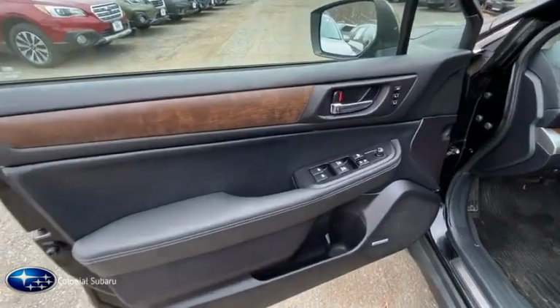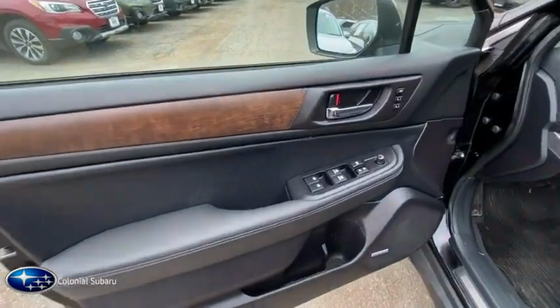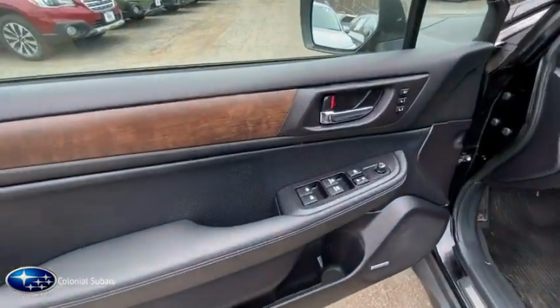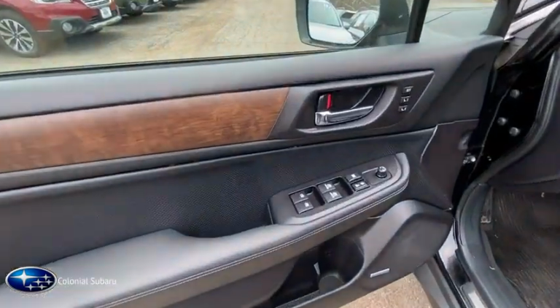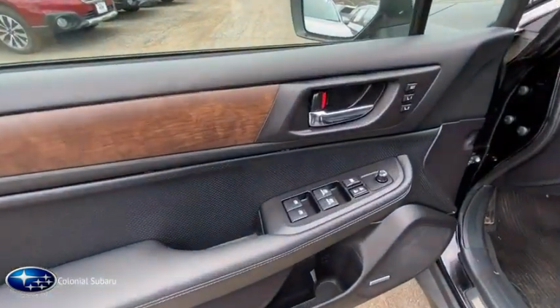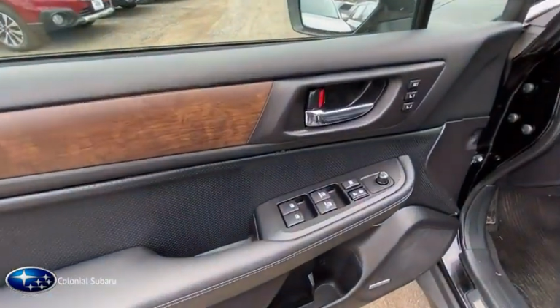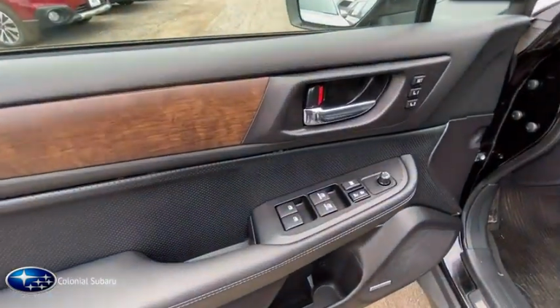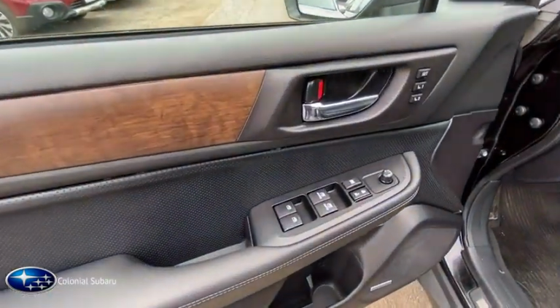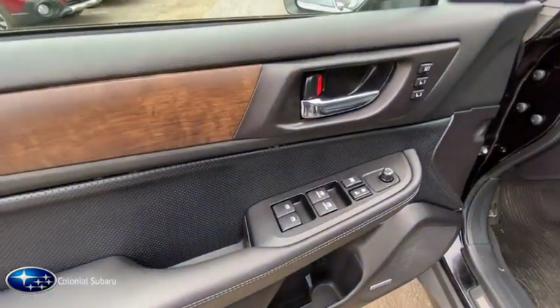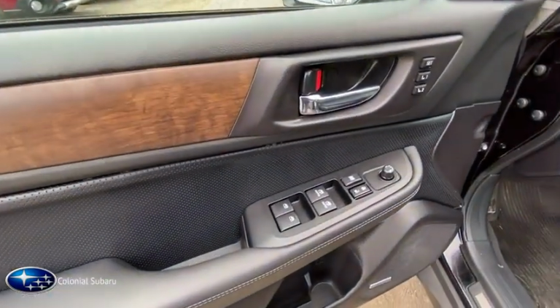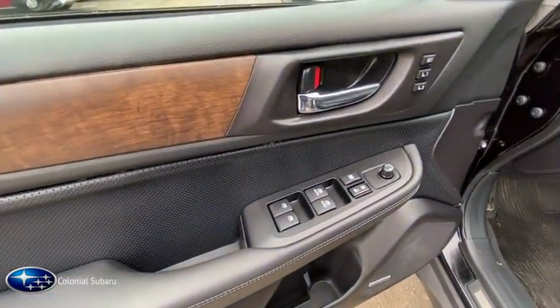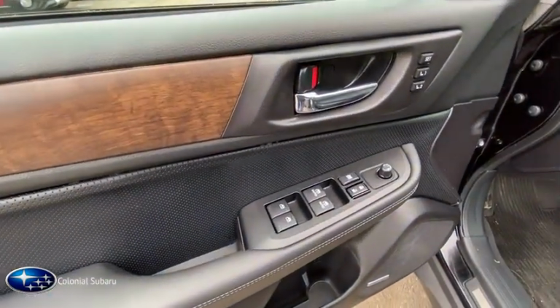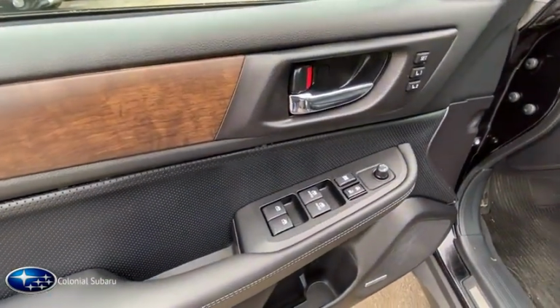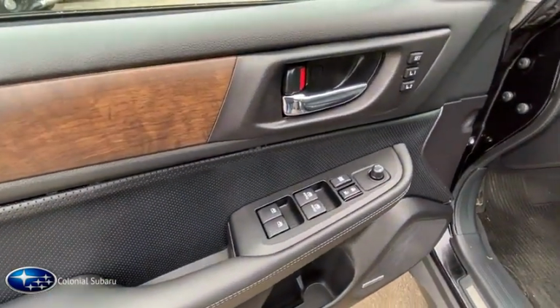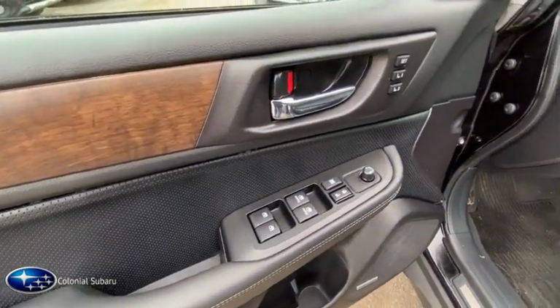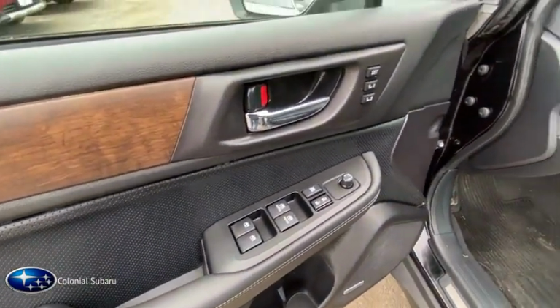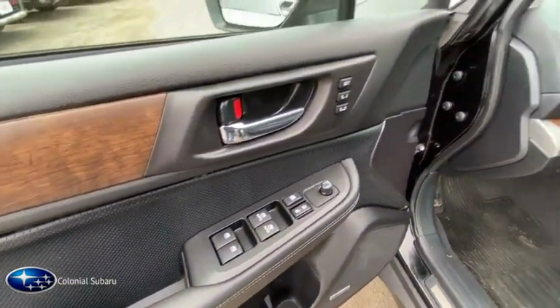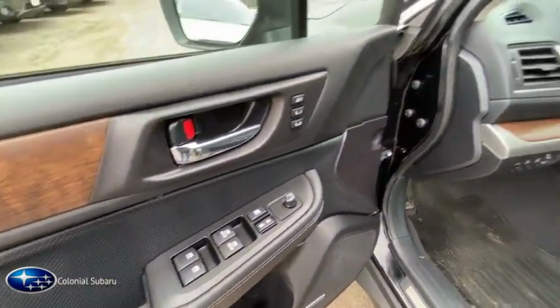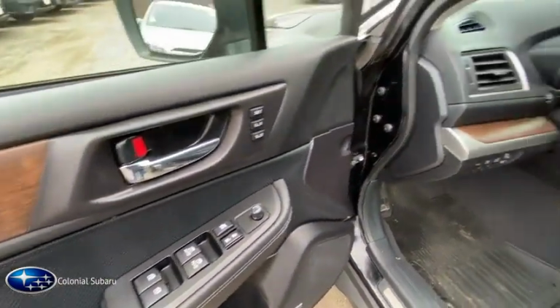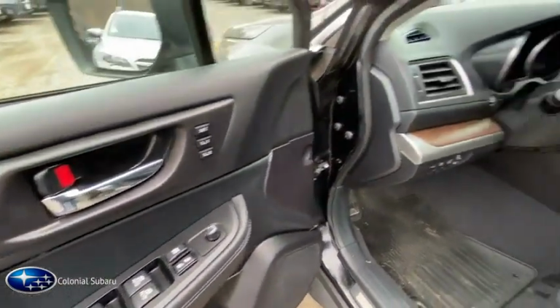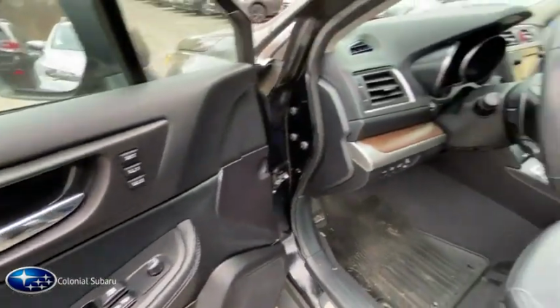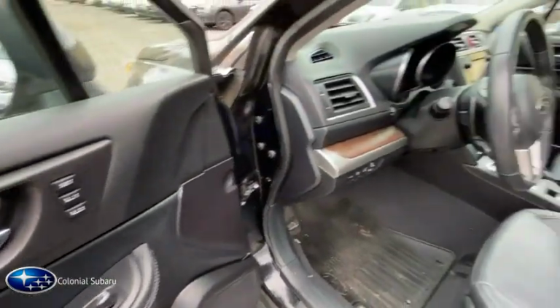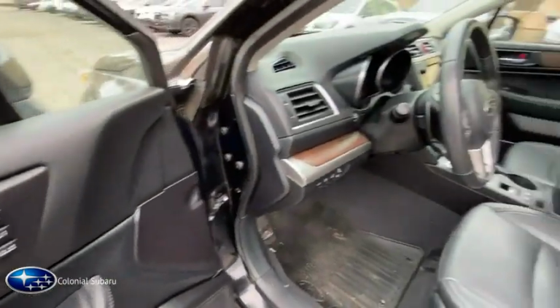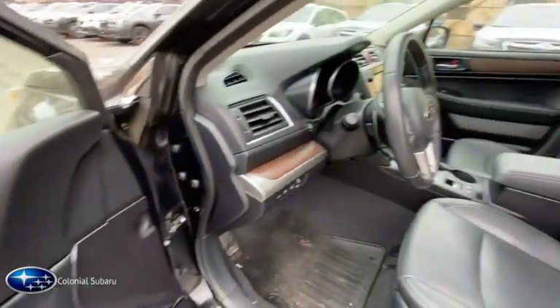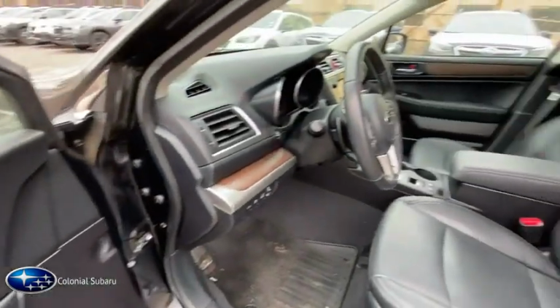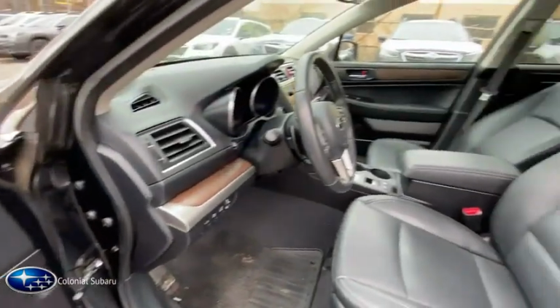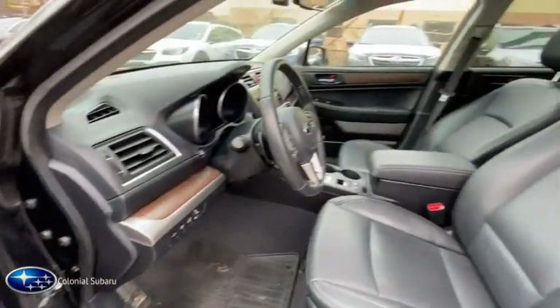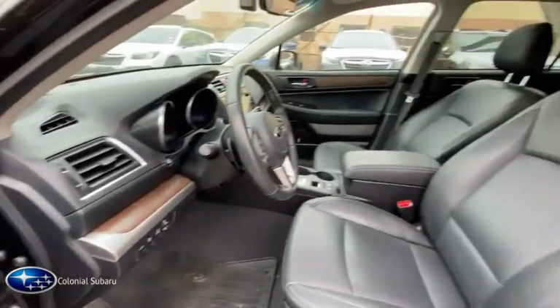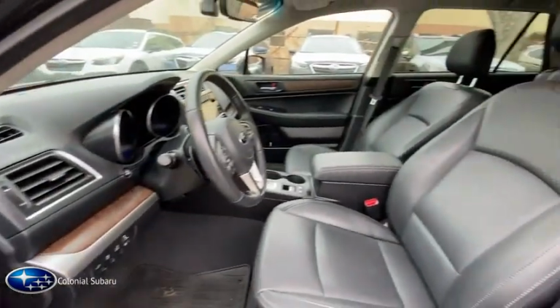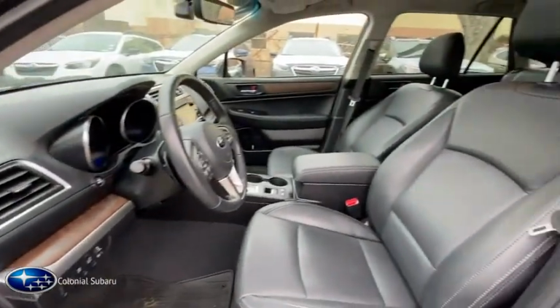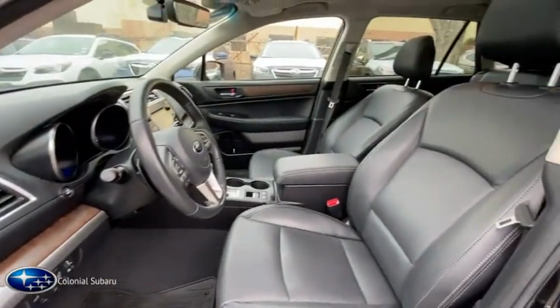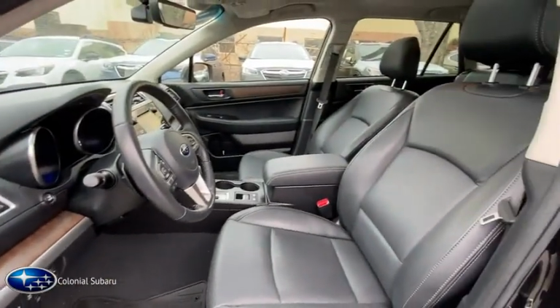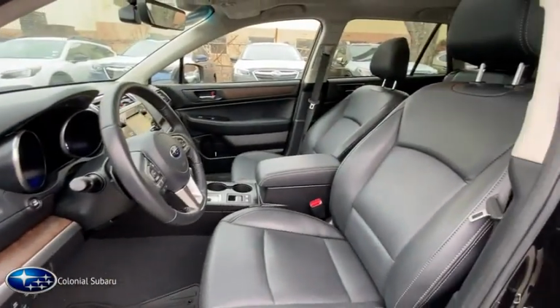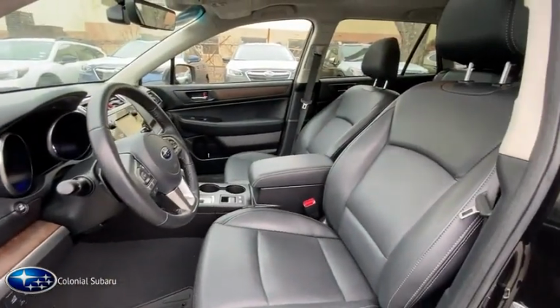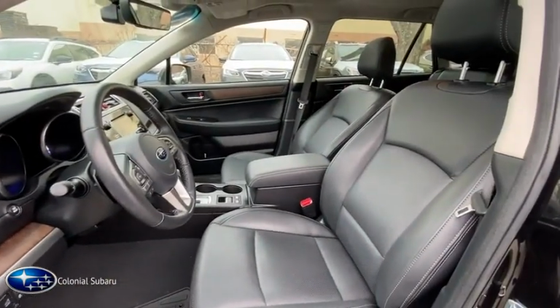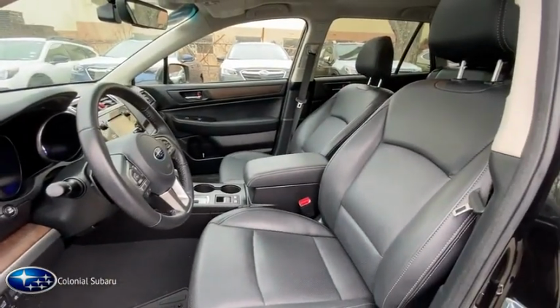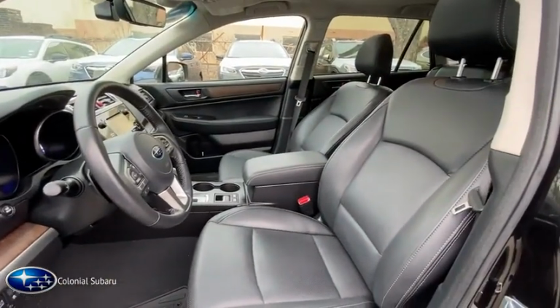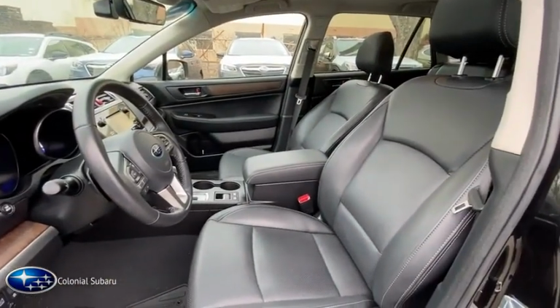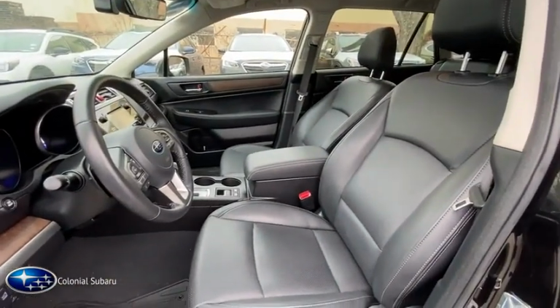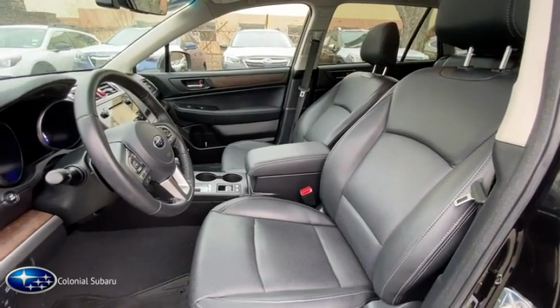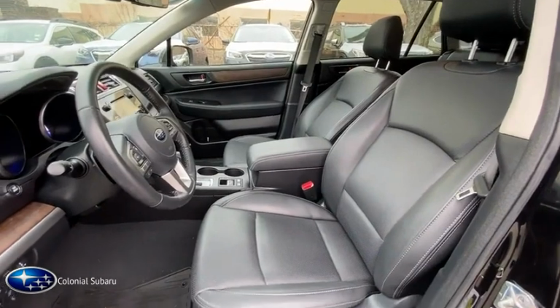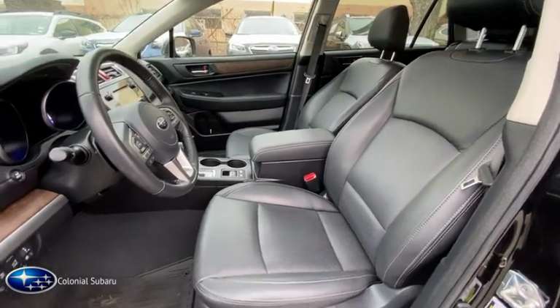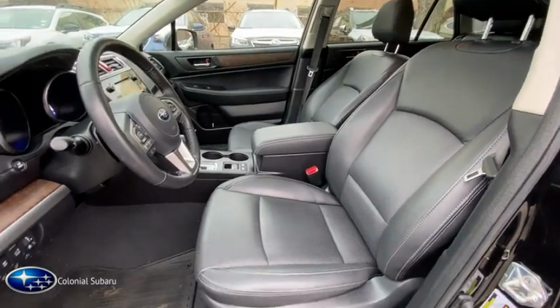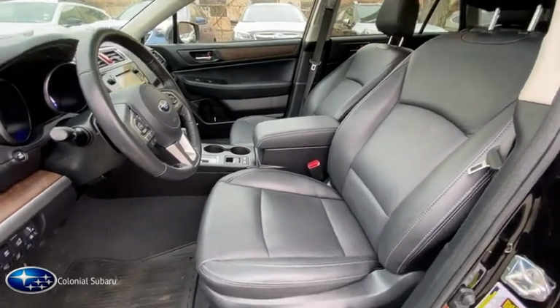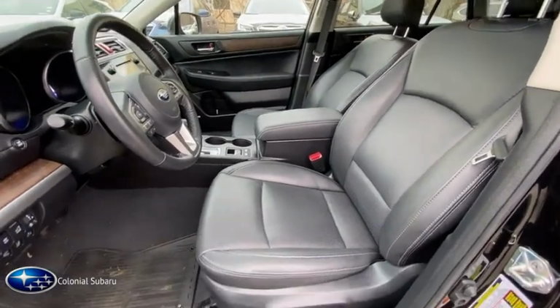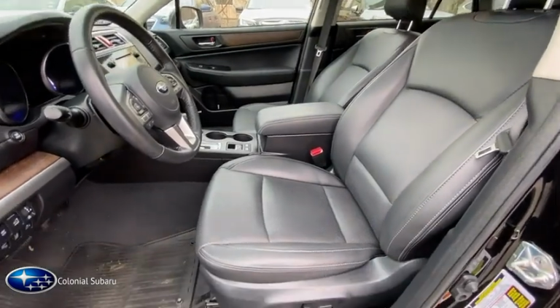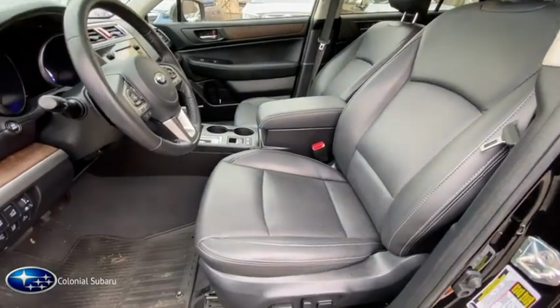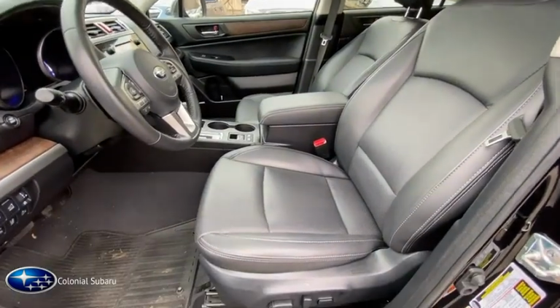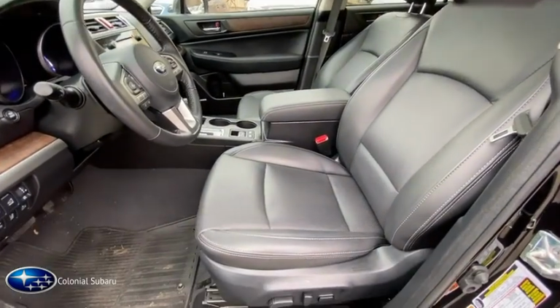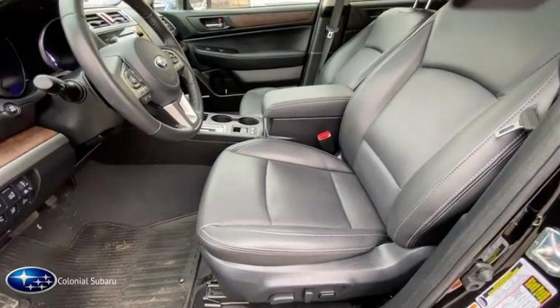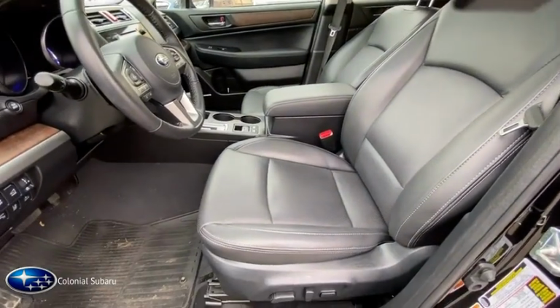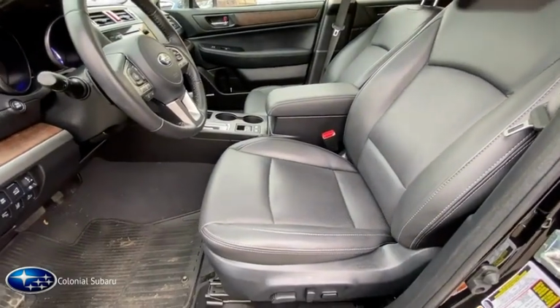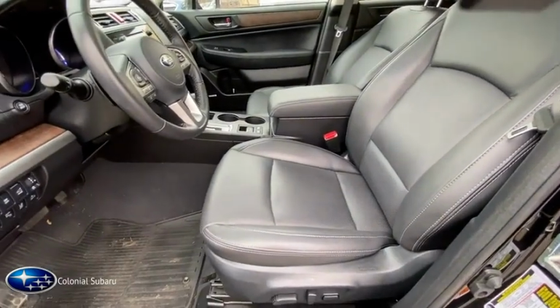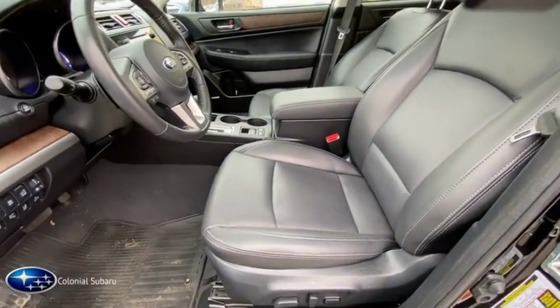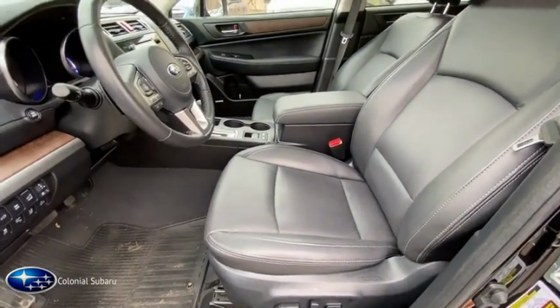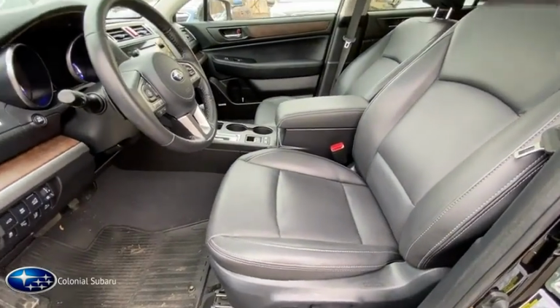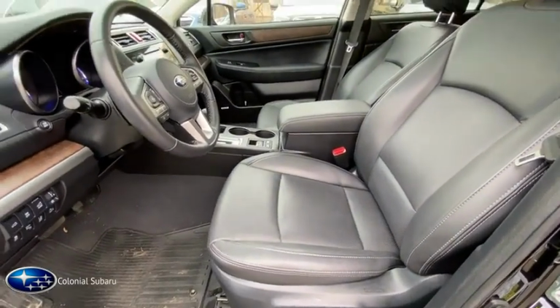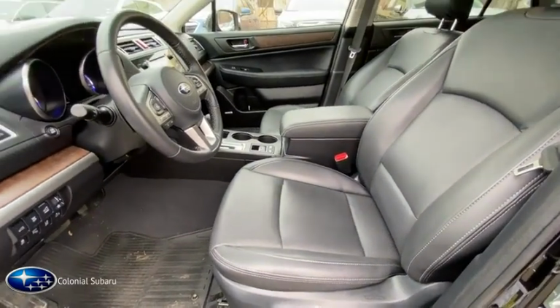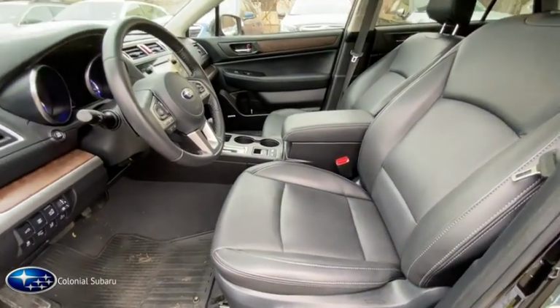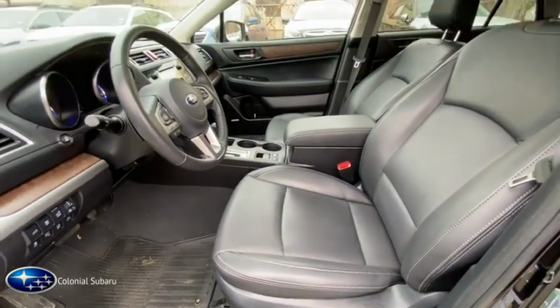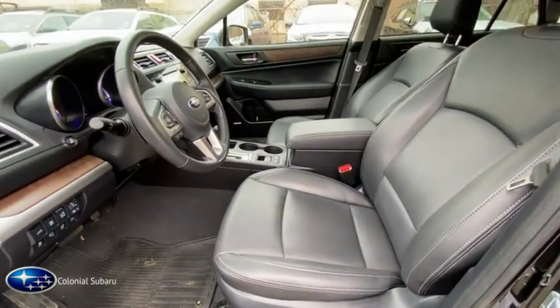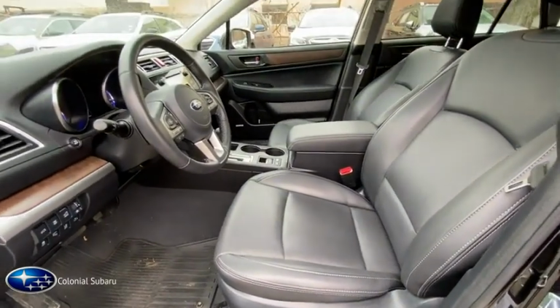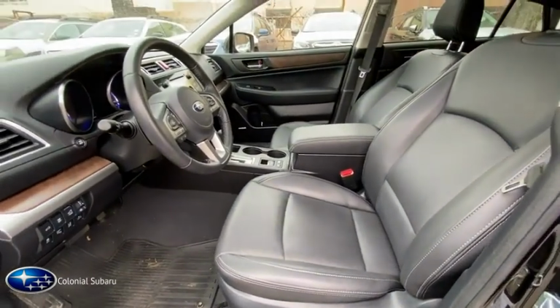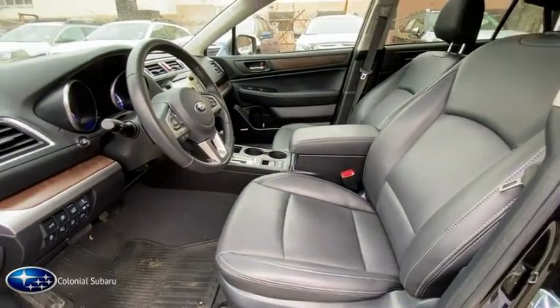Power locks, clock, dual-zone climate control, satellite radio, power mirrors, sunroof, tilt steering wheel.